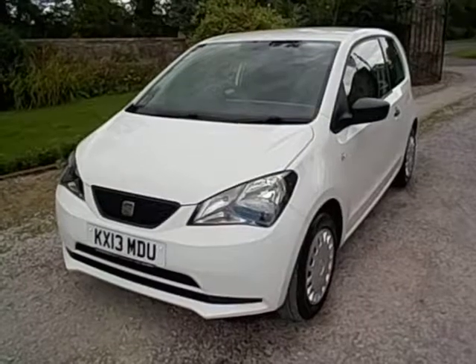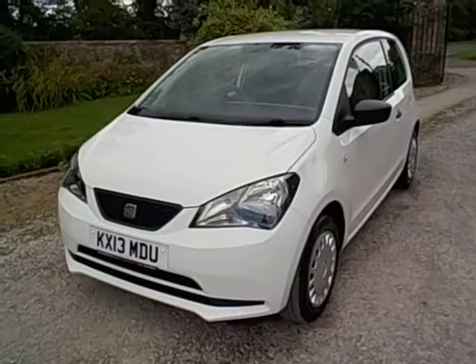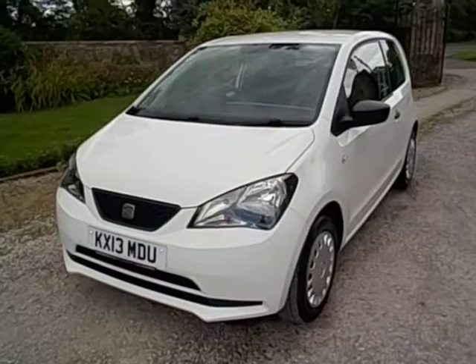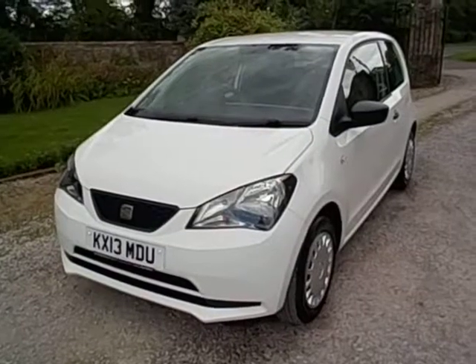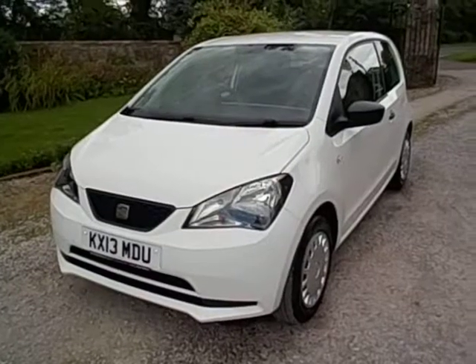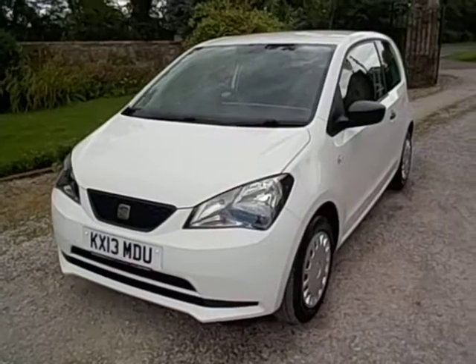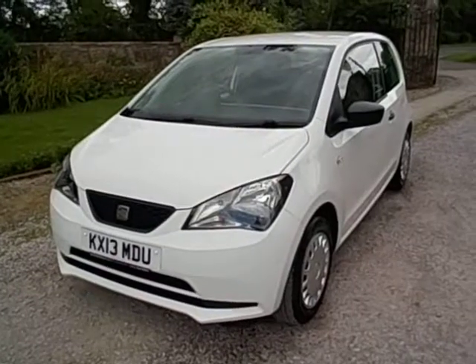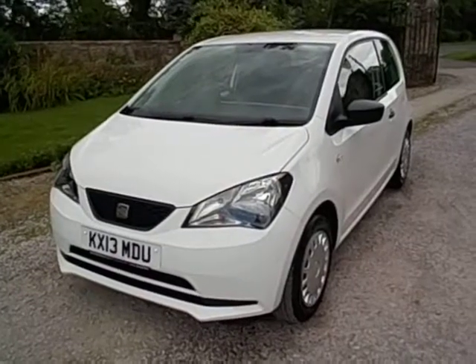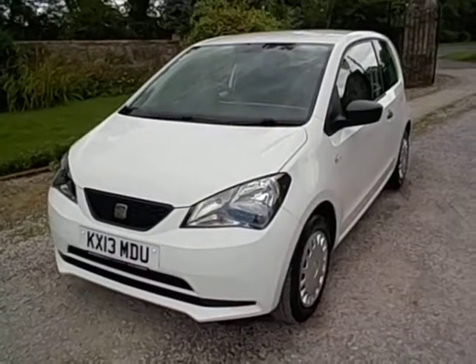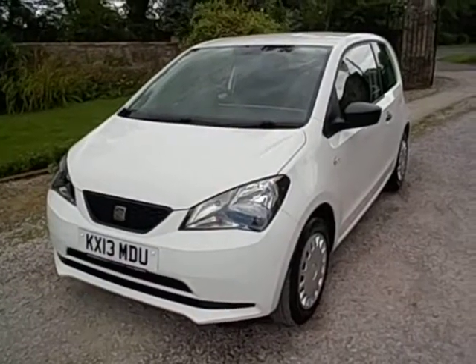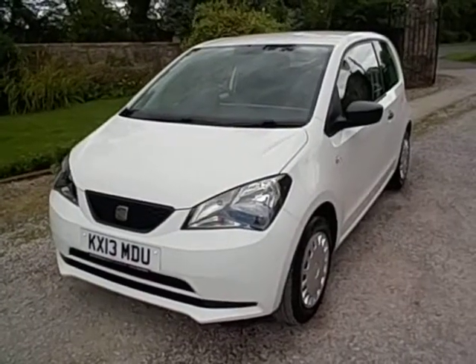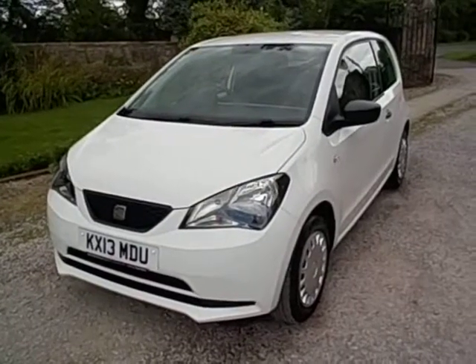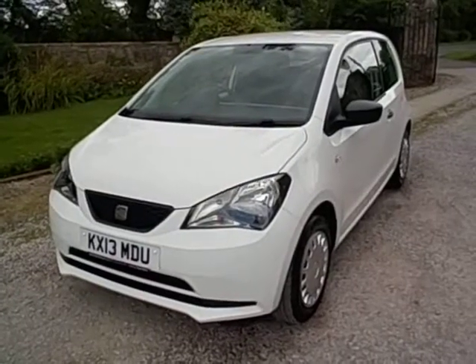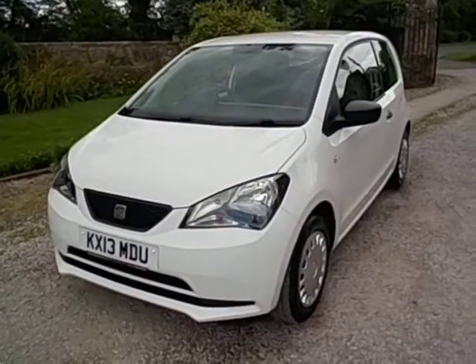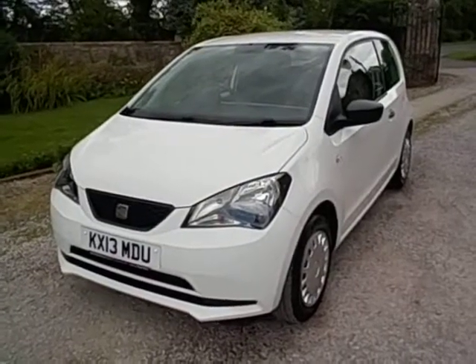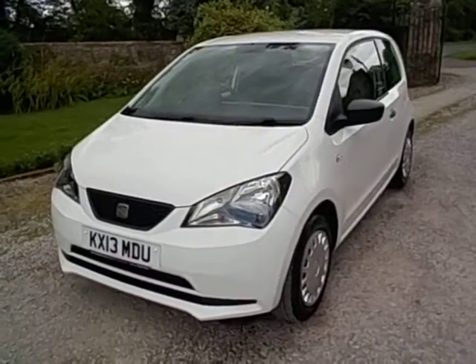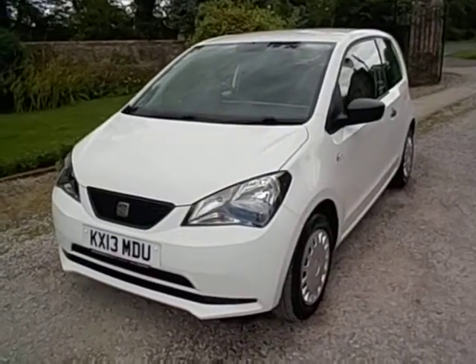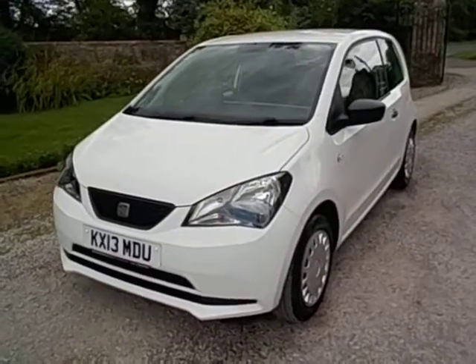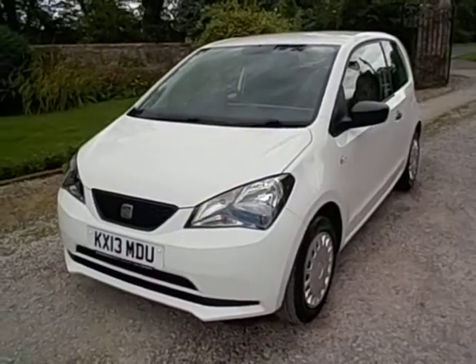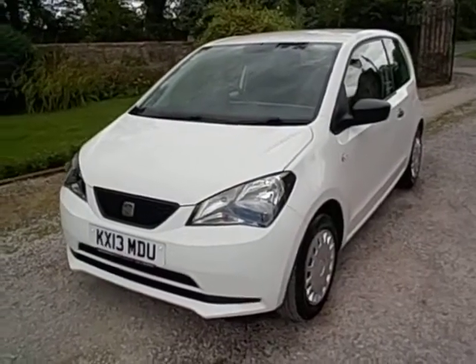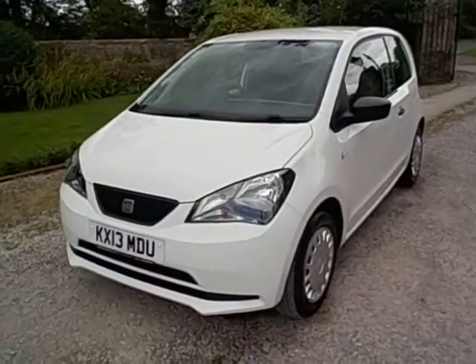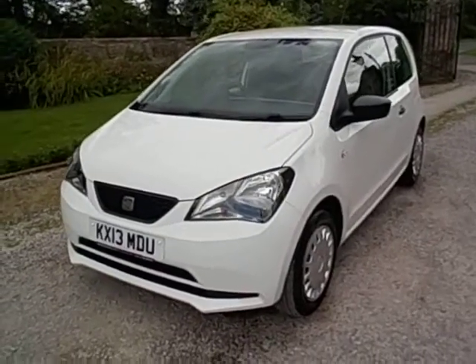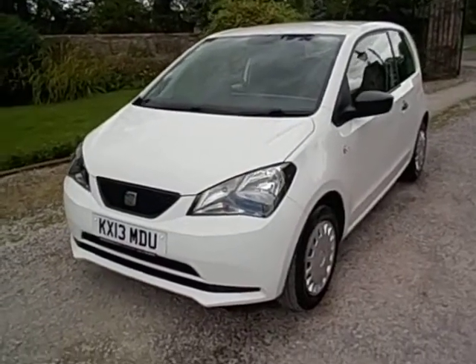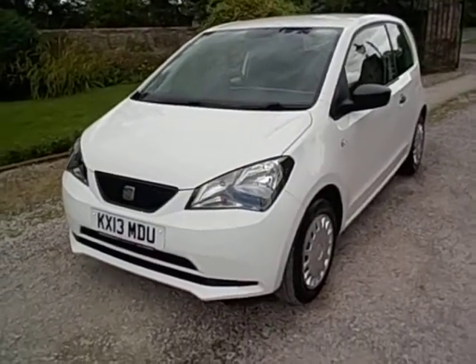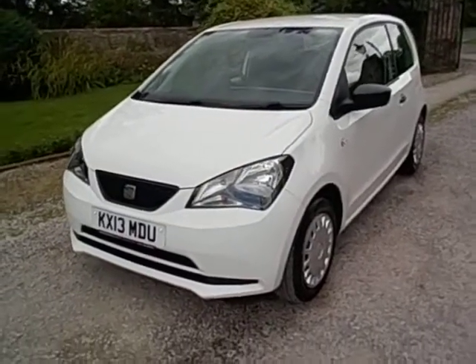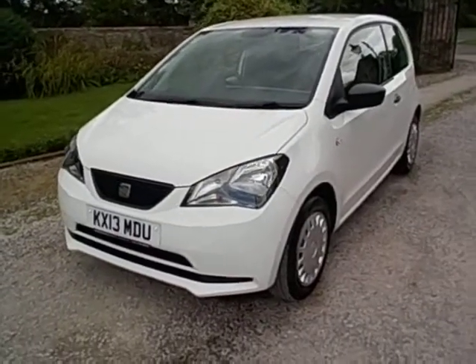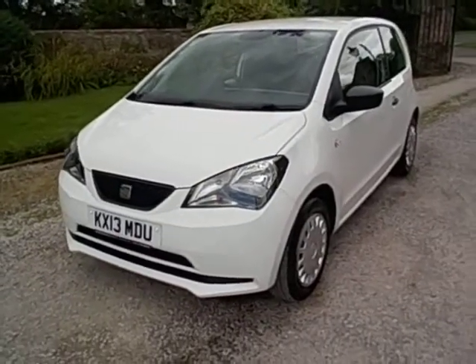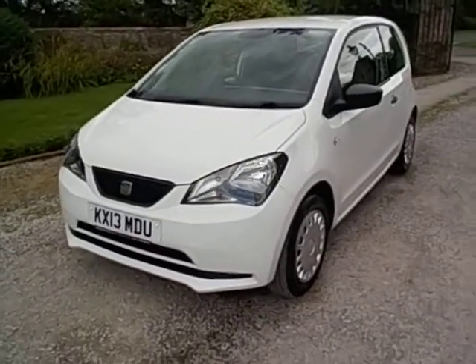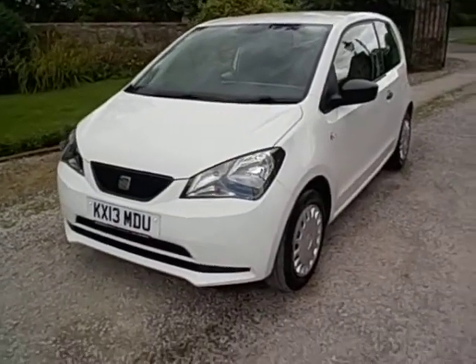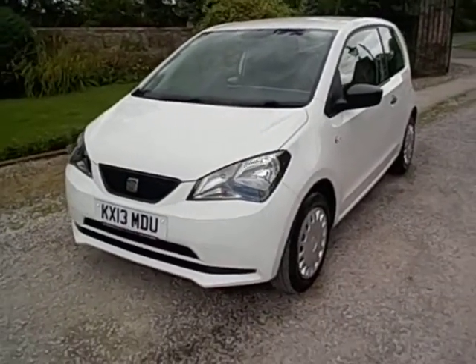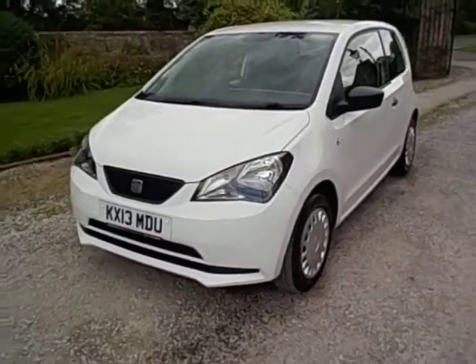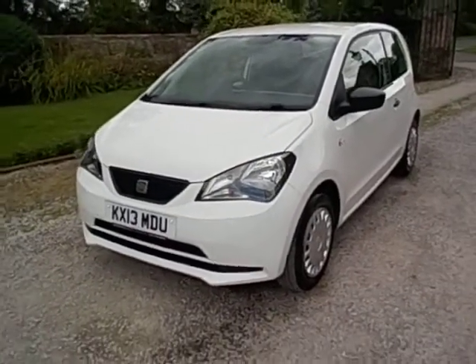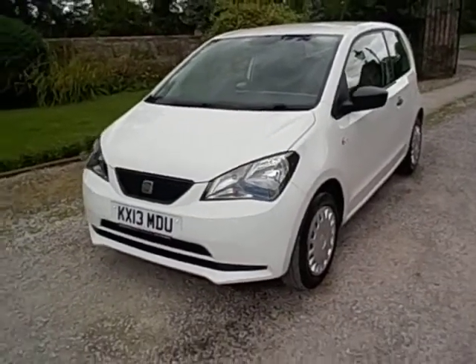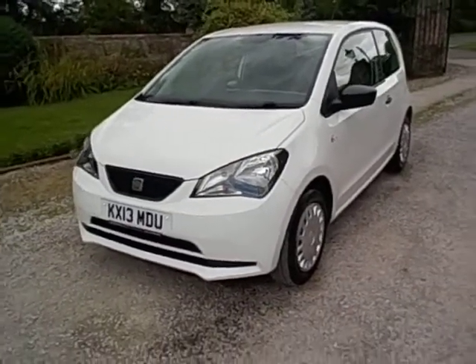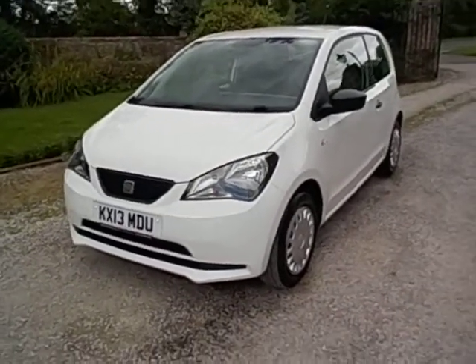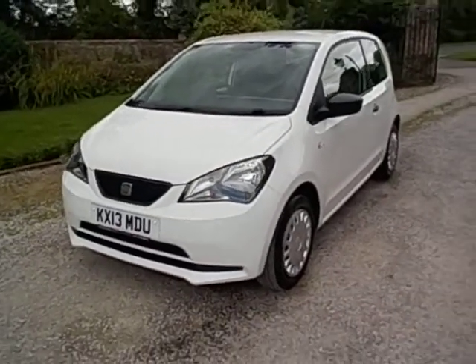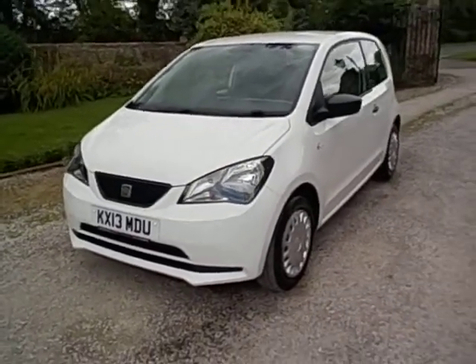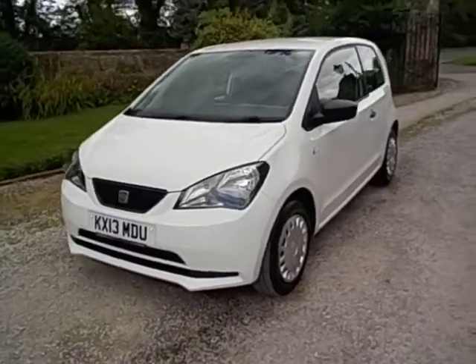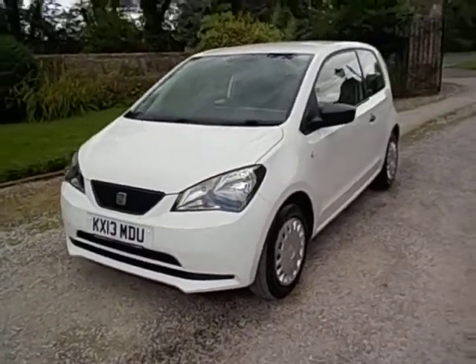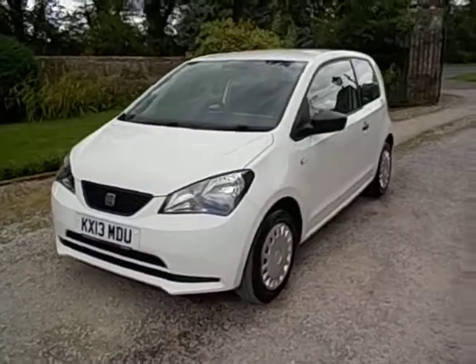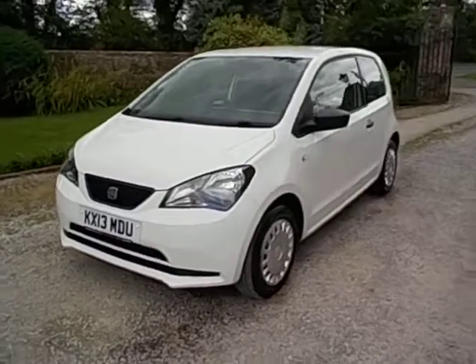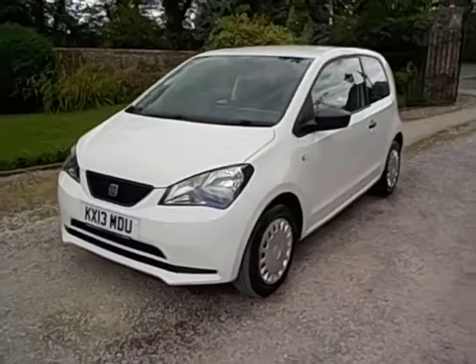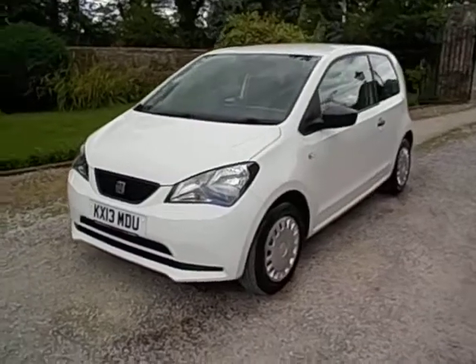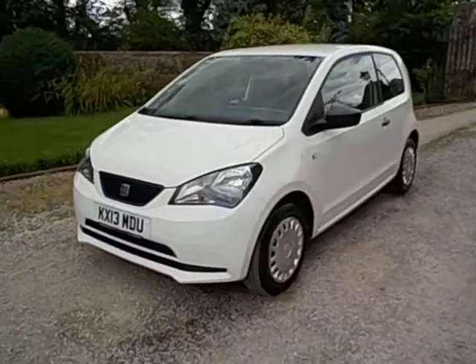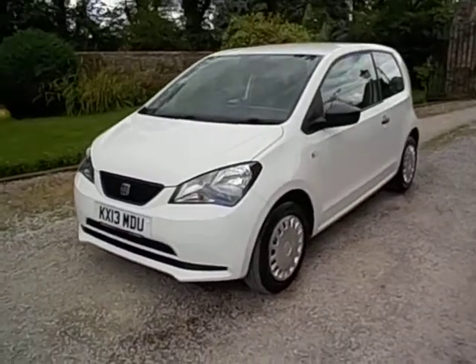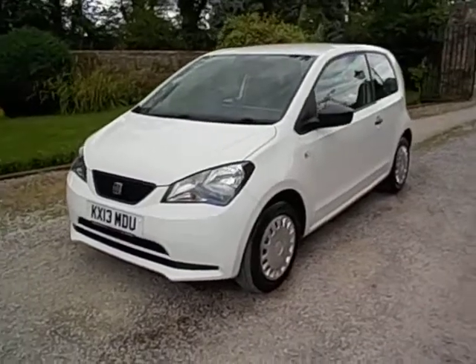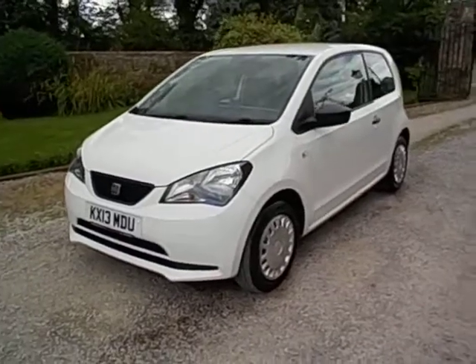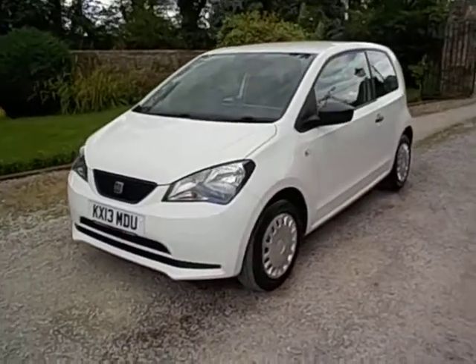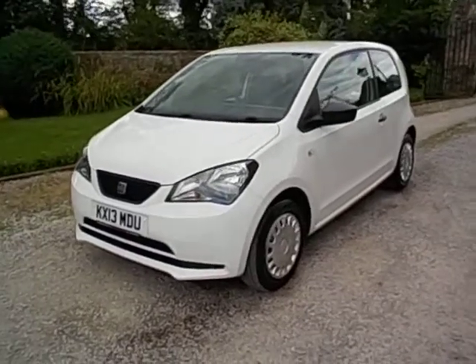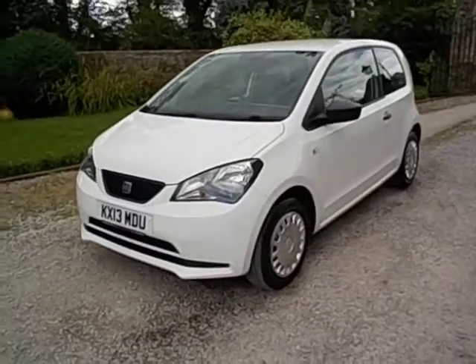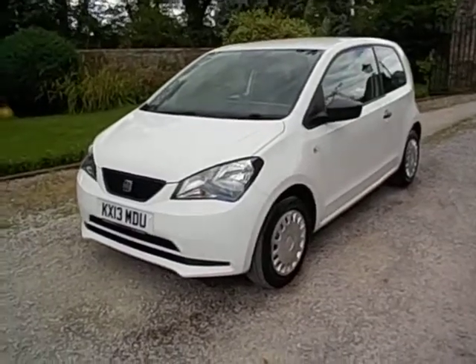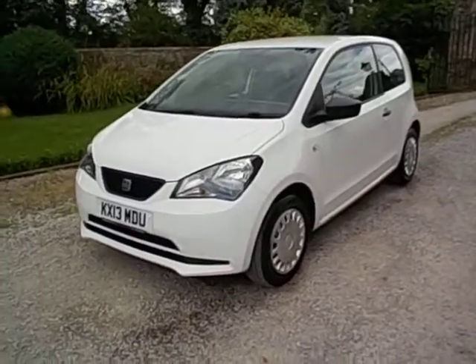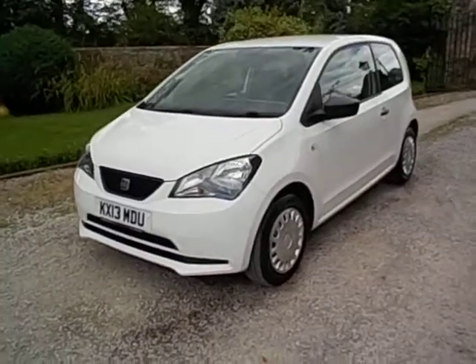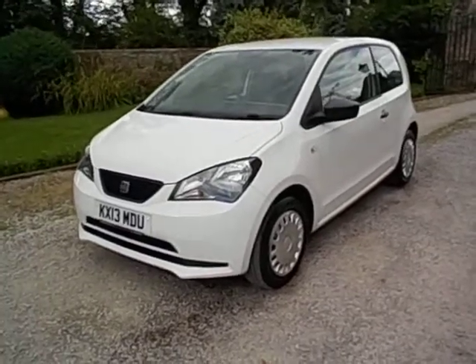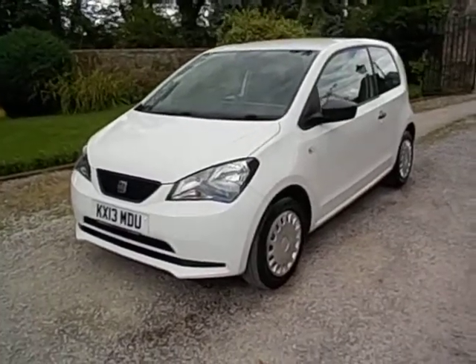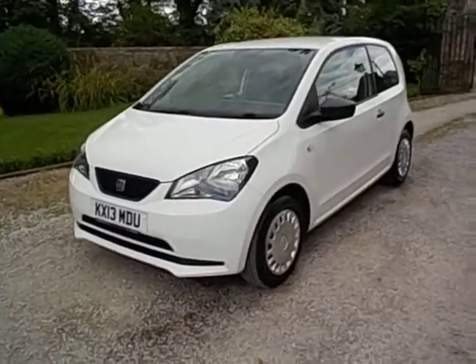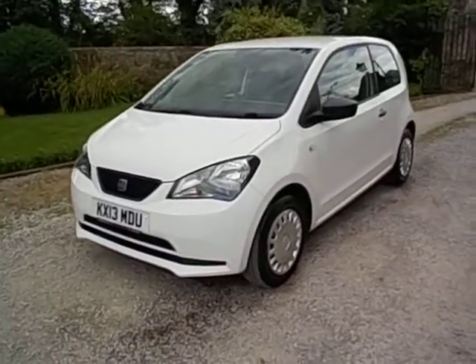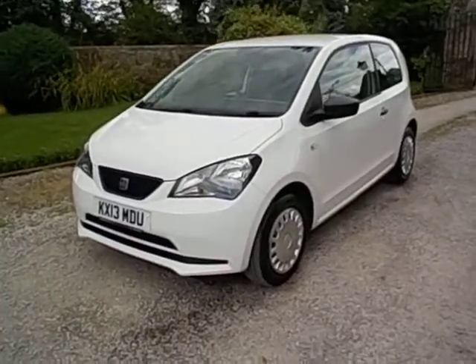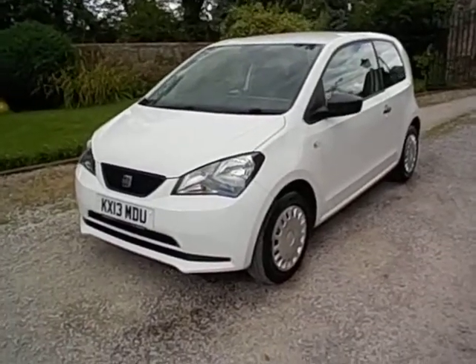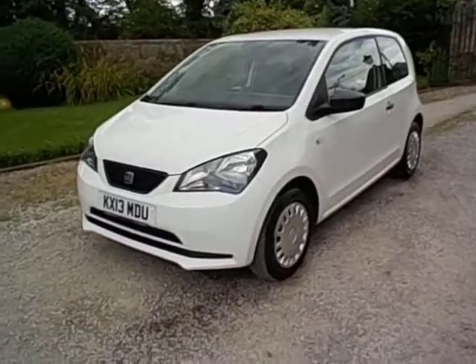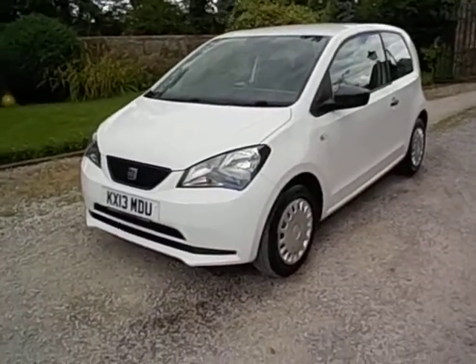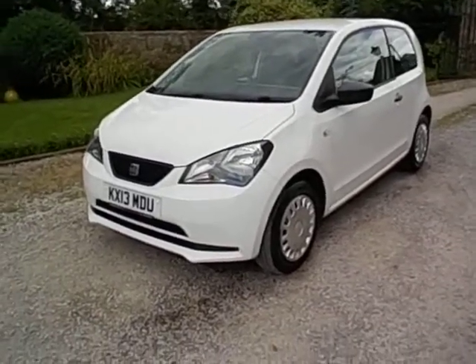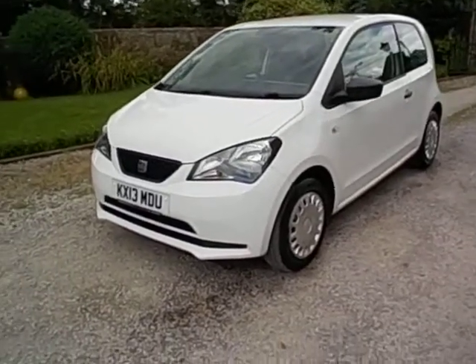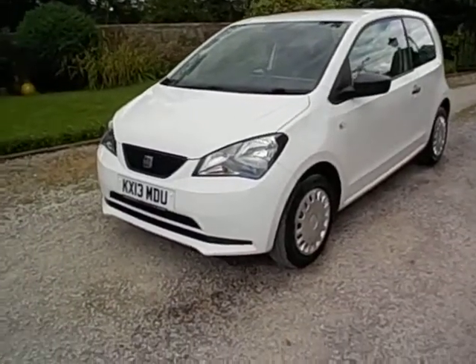Afternoon, welcome to Equus Vehicles. Thanks for taking the time to have a look at this lovely little 13 plate.